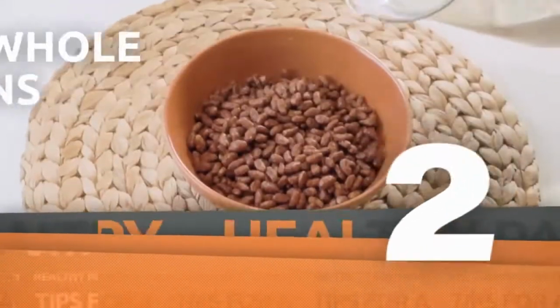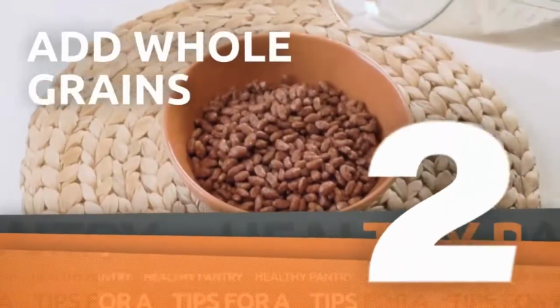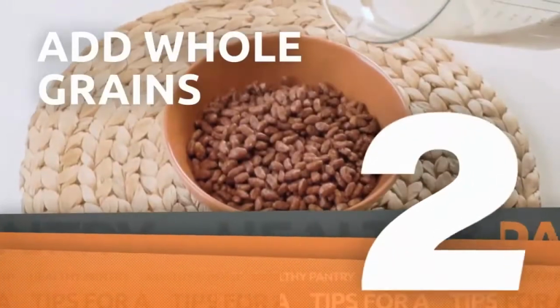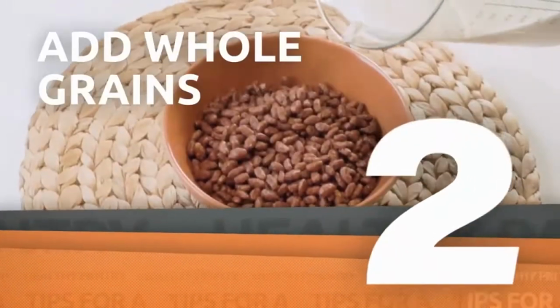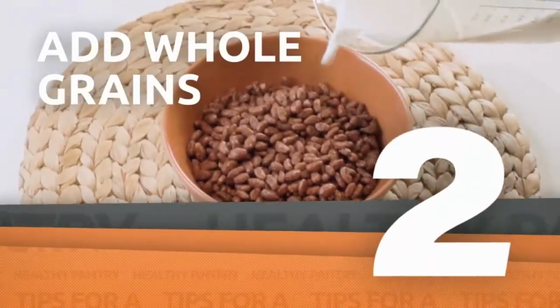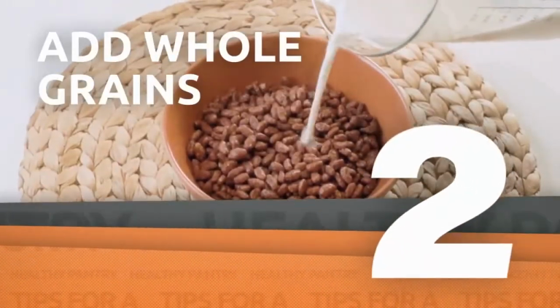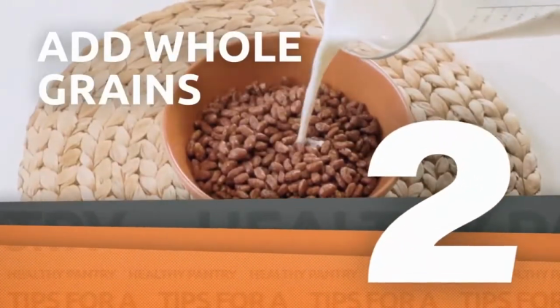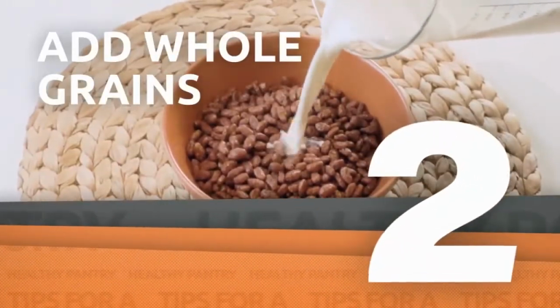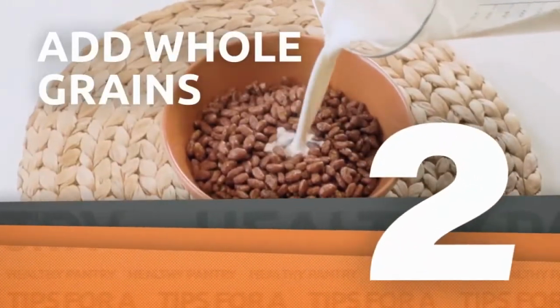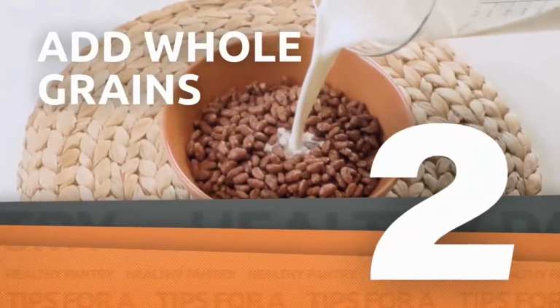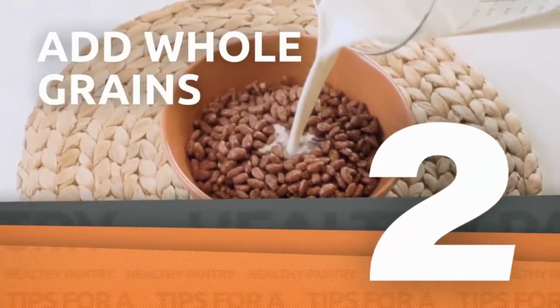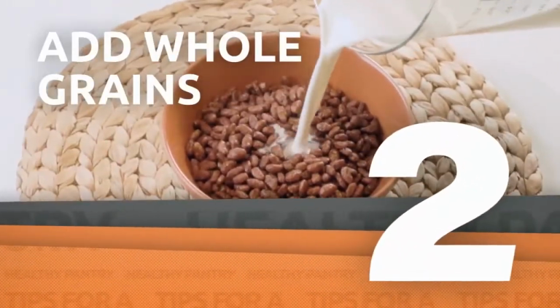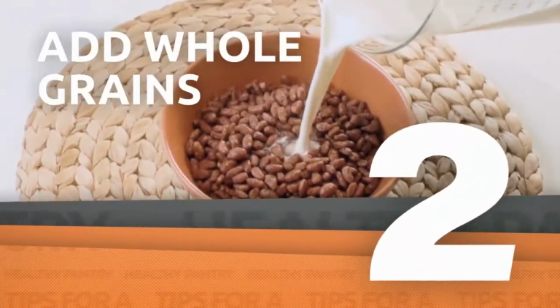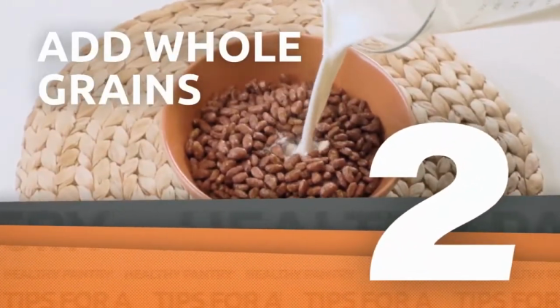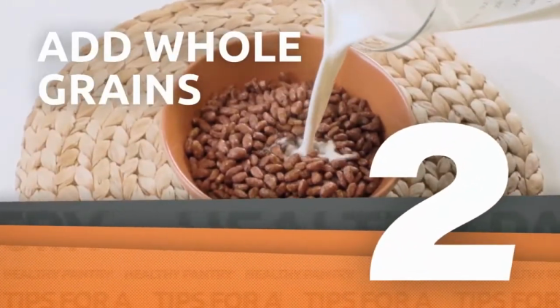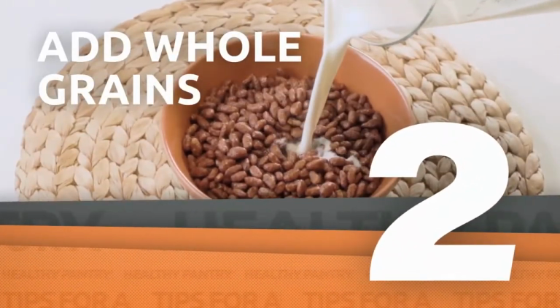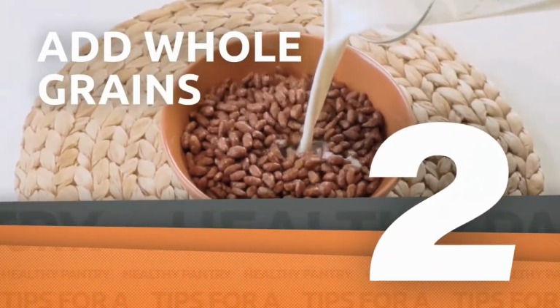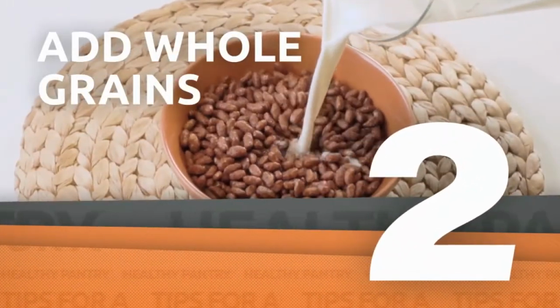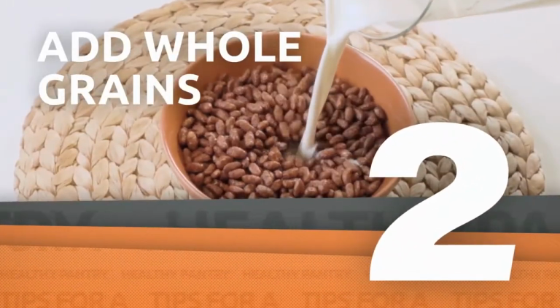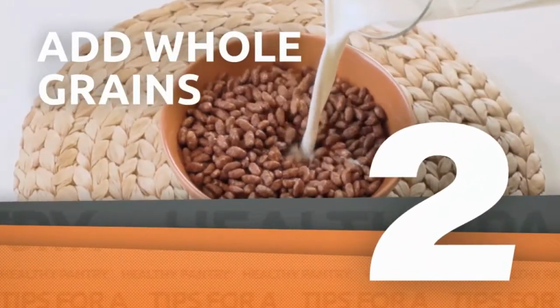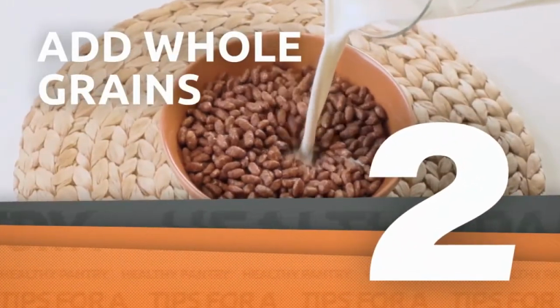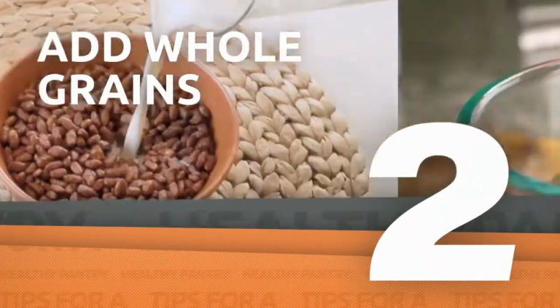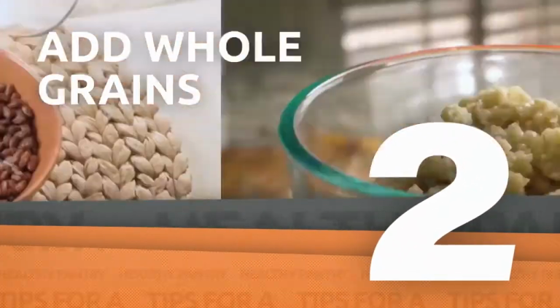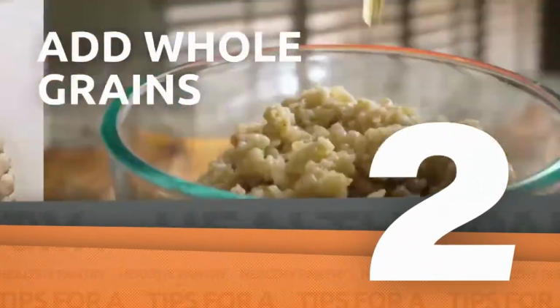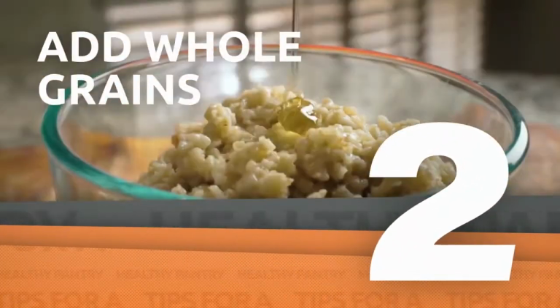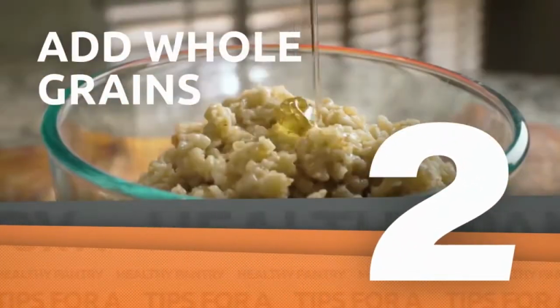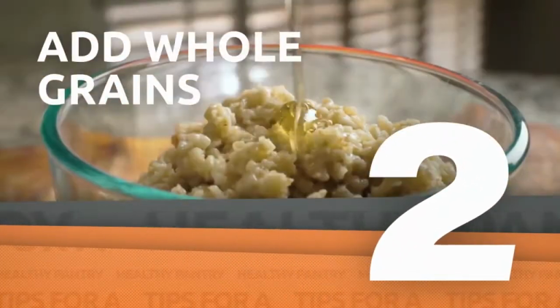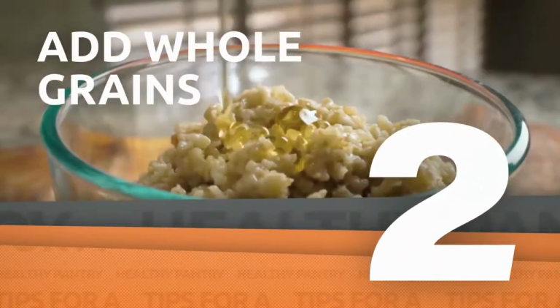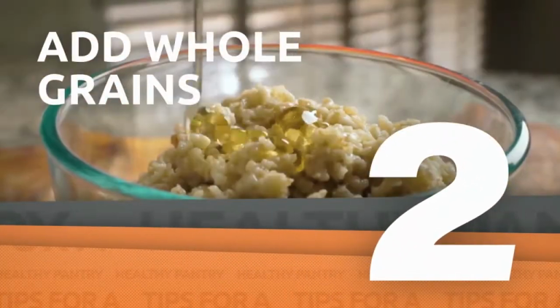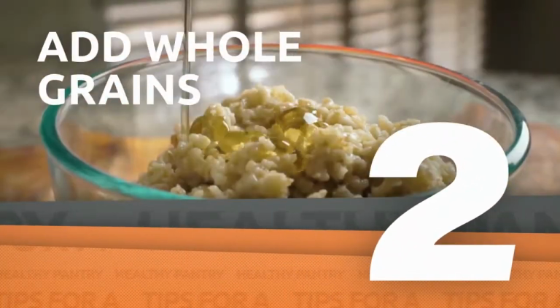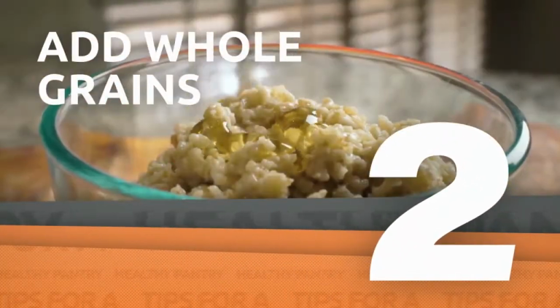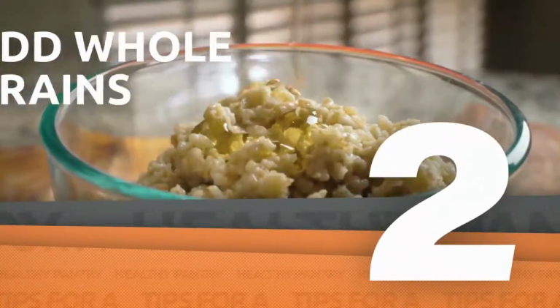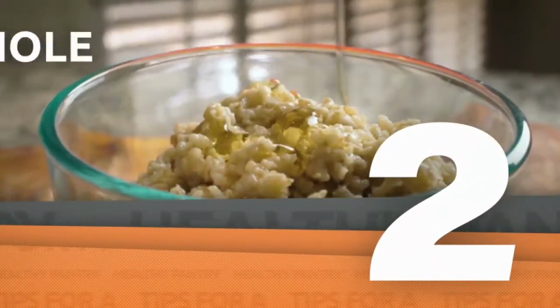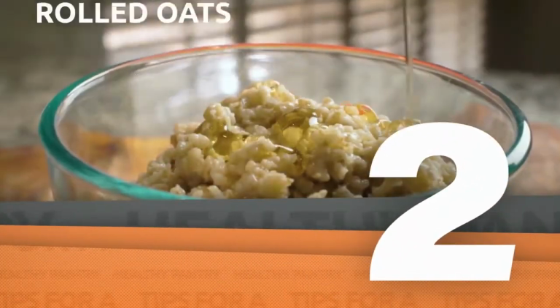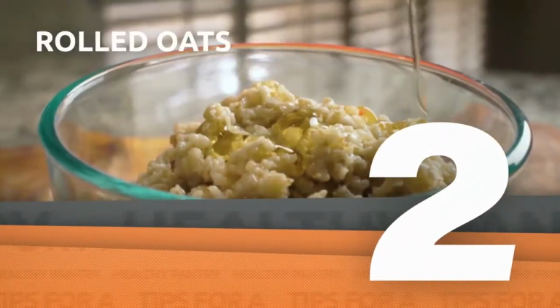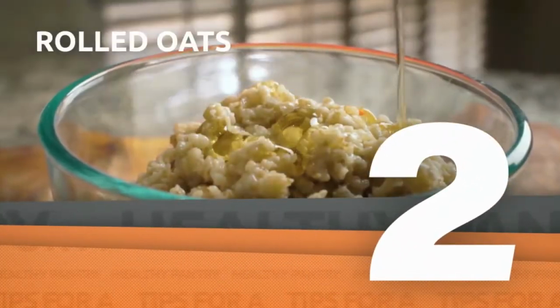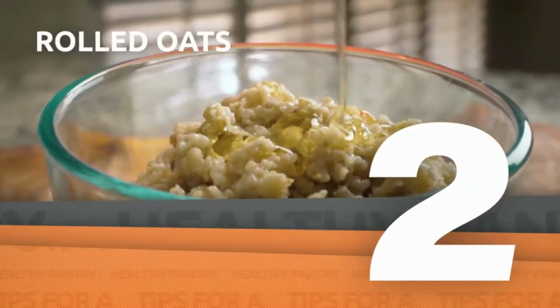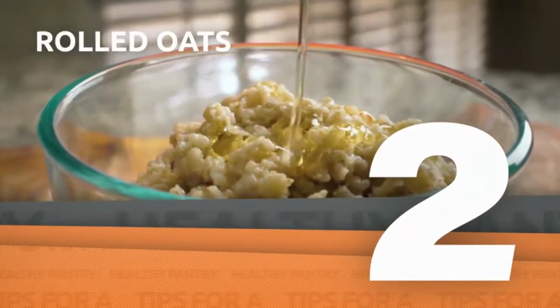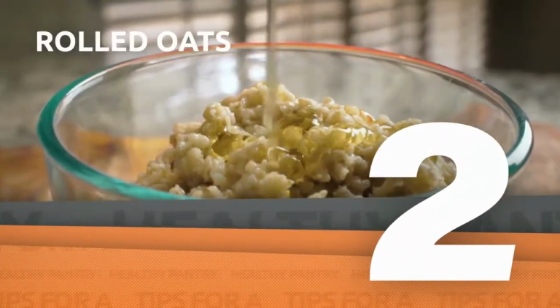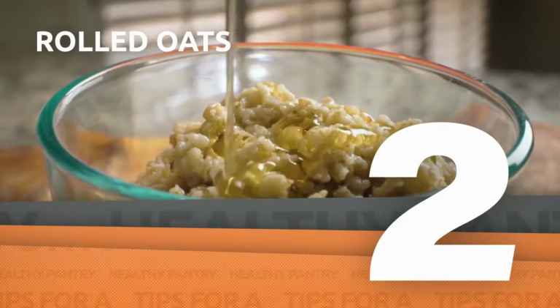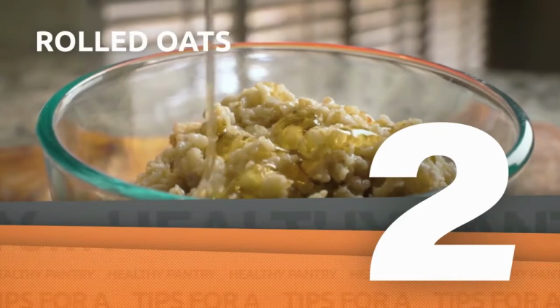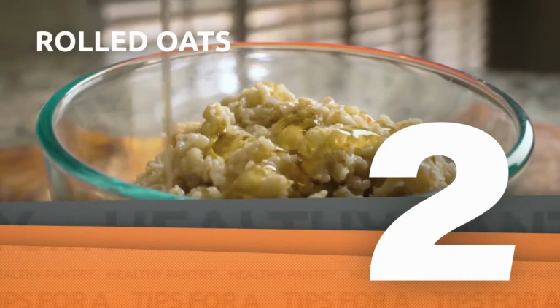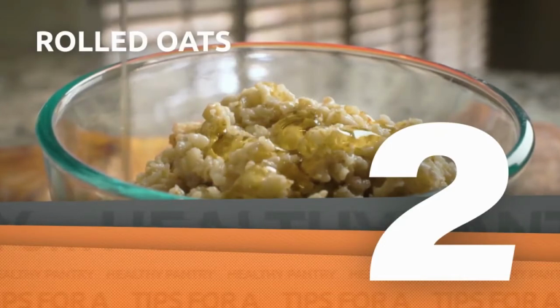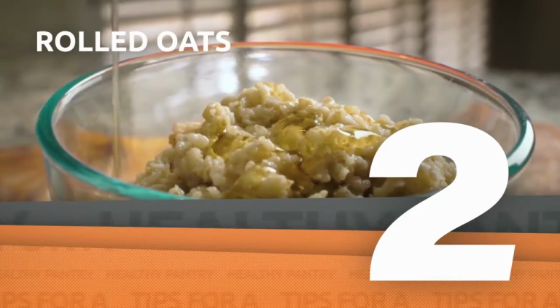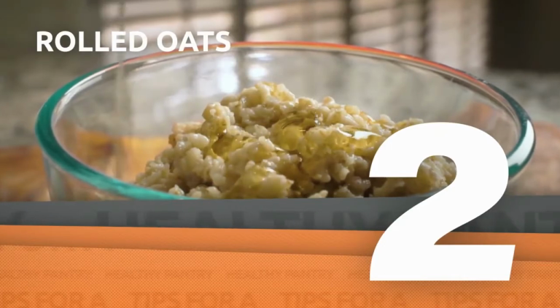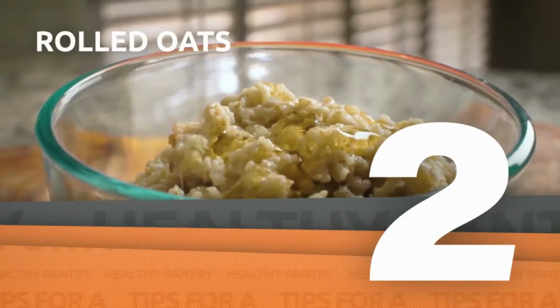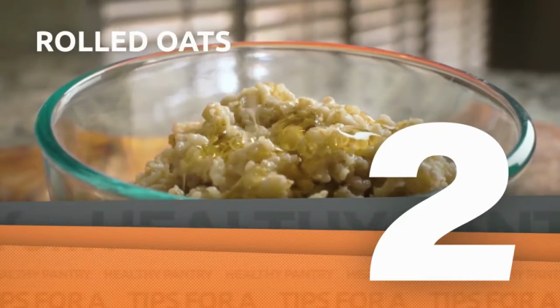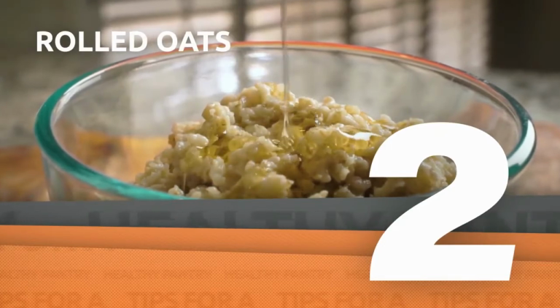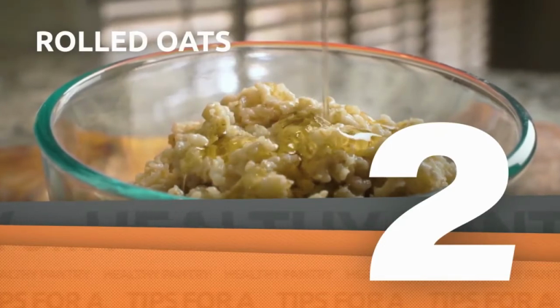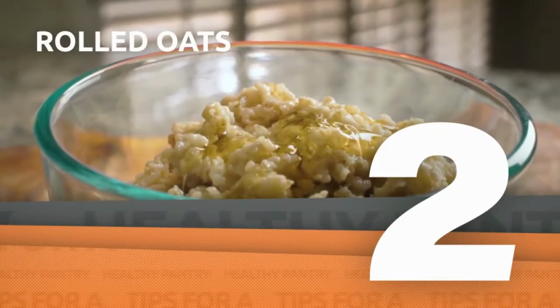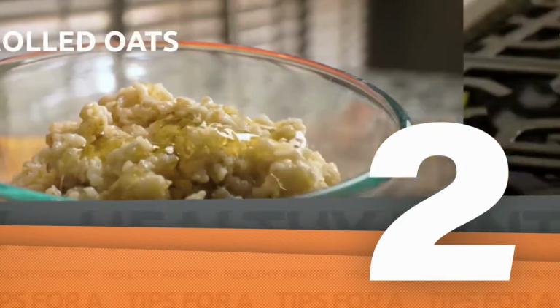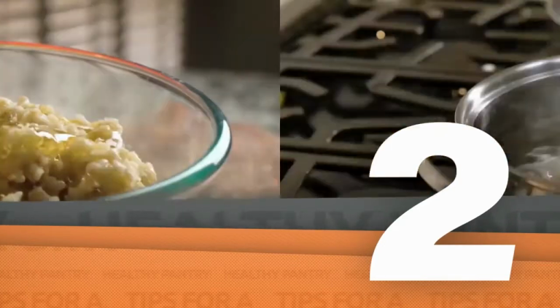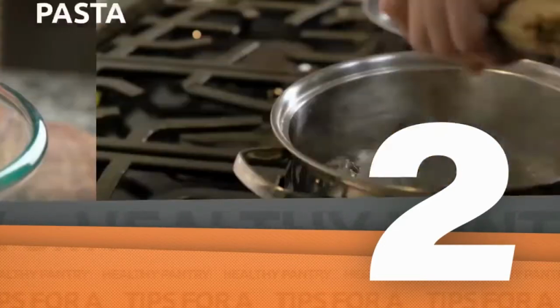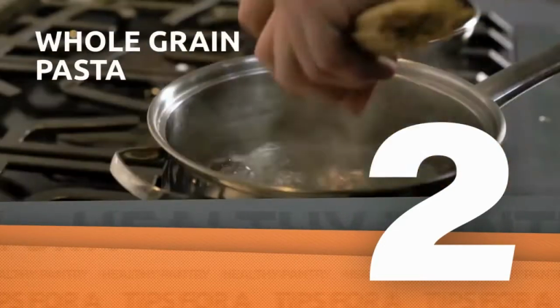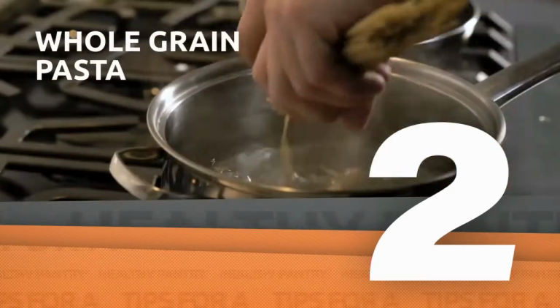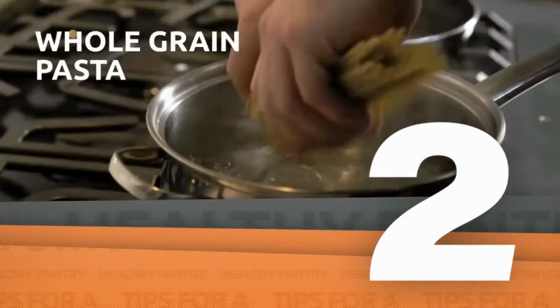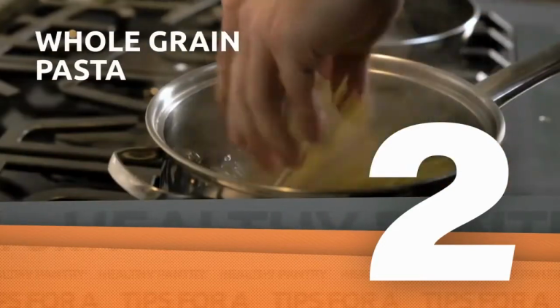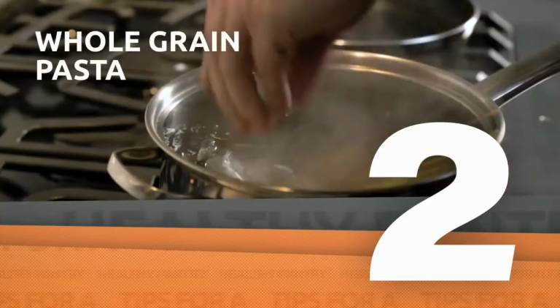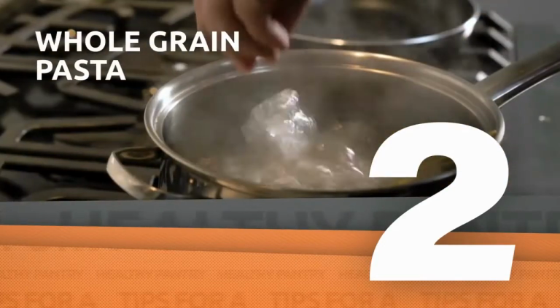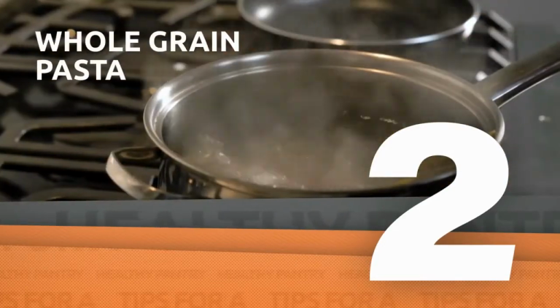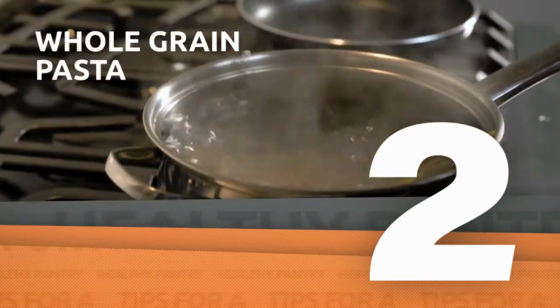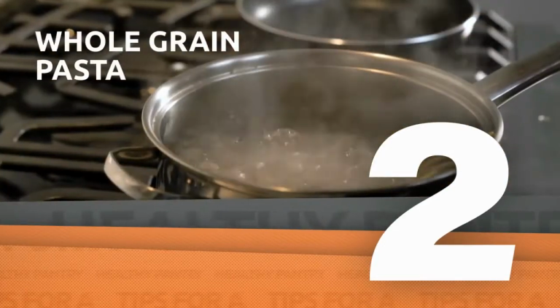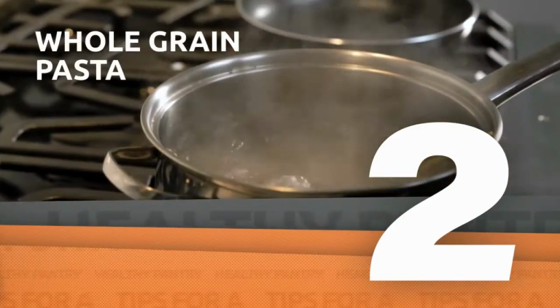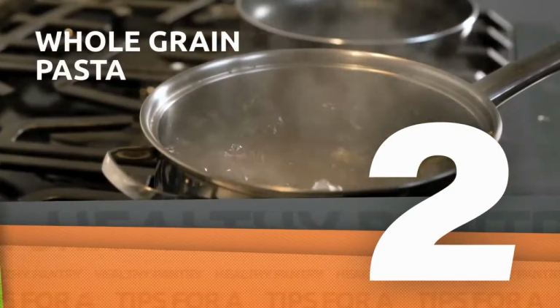Gradually replace processed grains with whole grains. Great options are rolled oats and whole grain pastas.